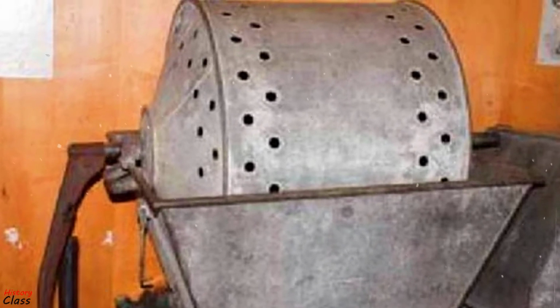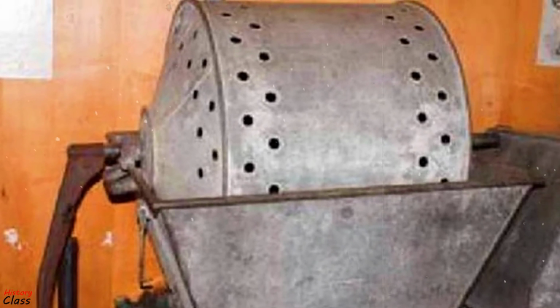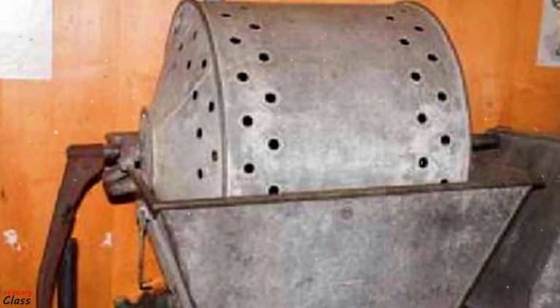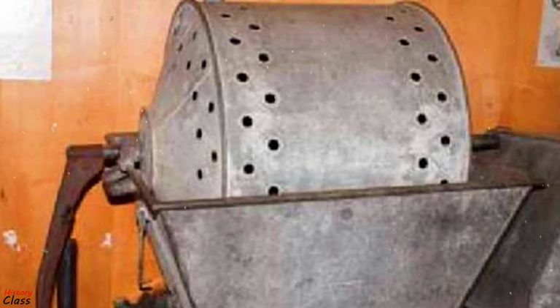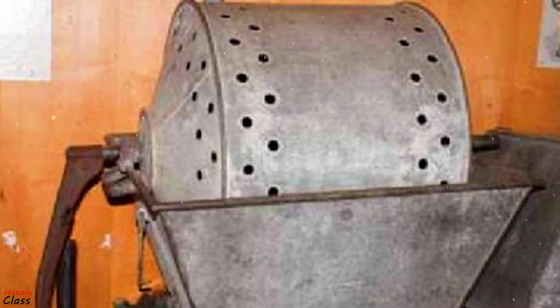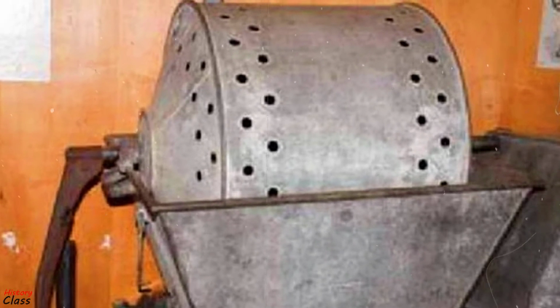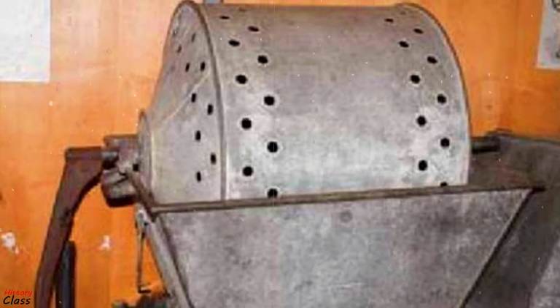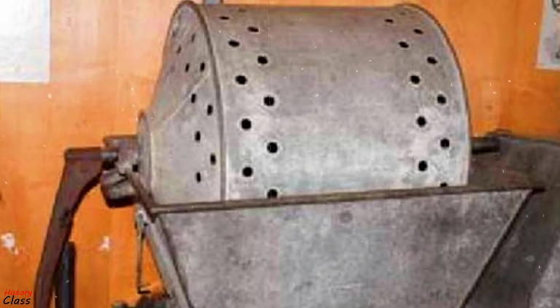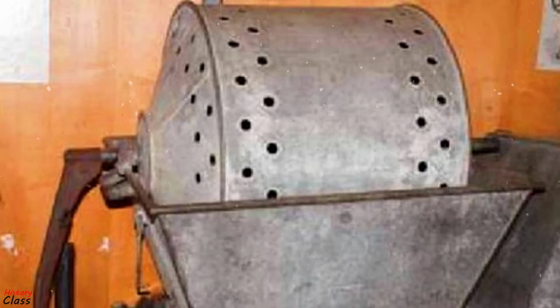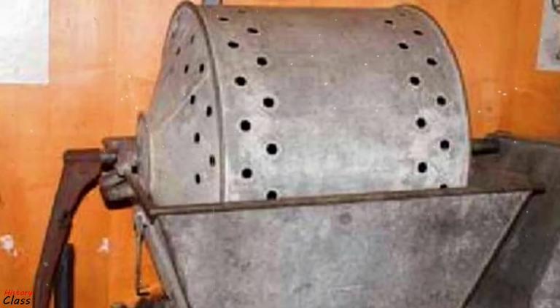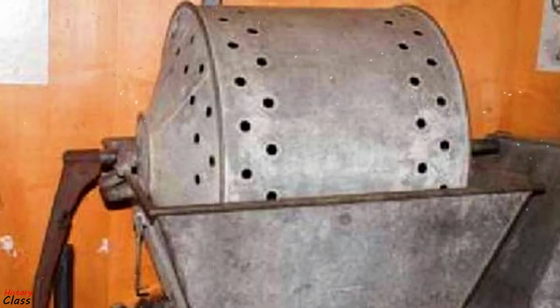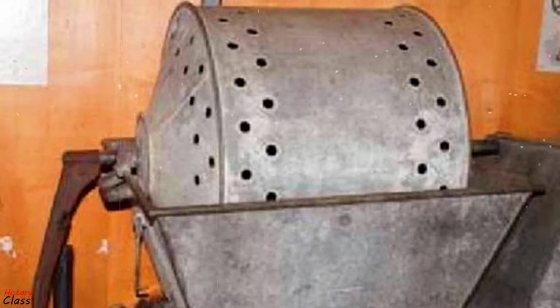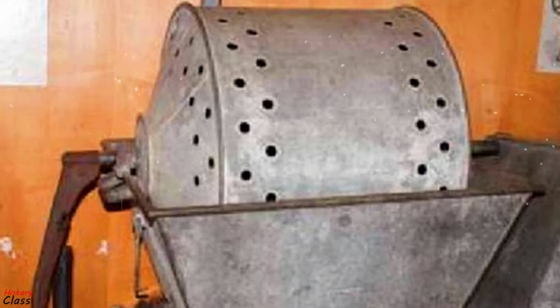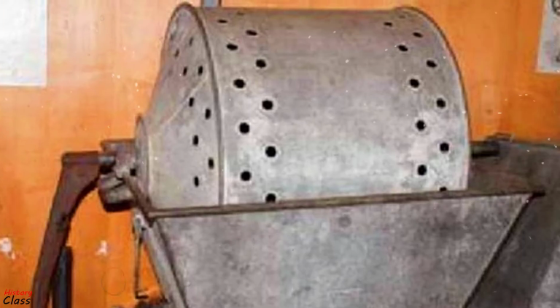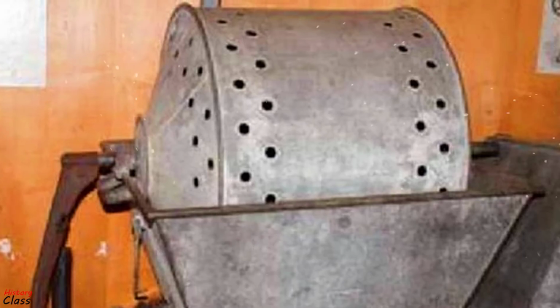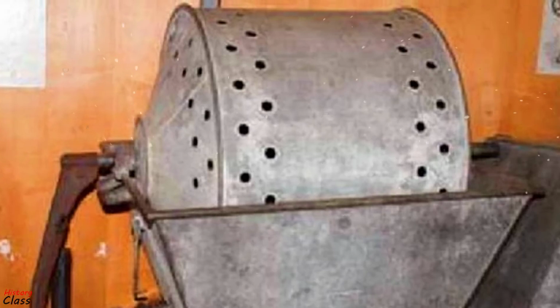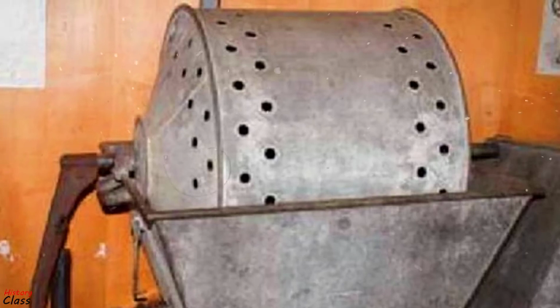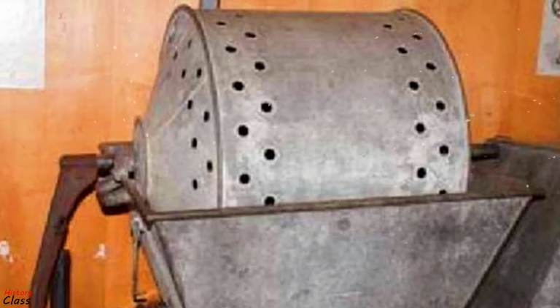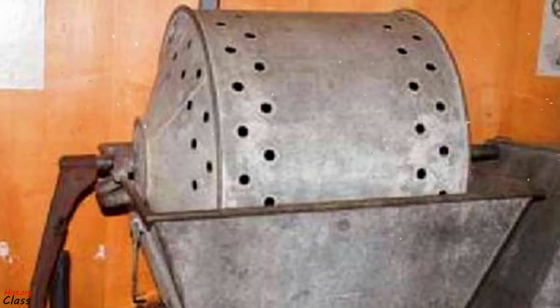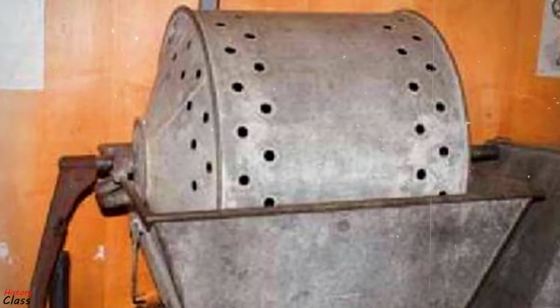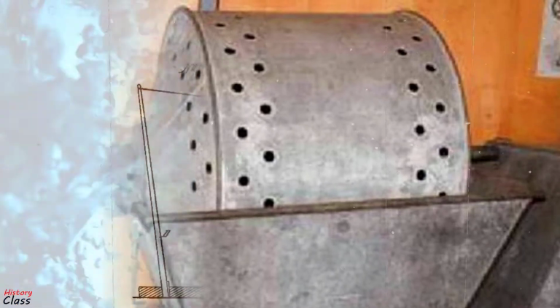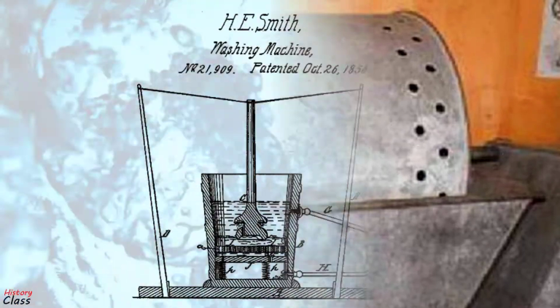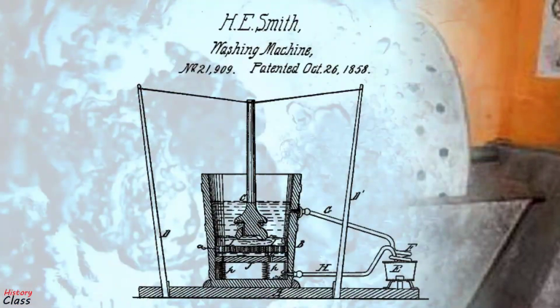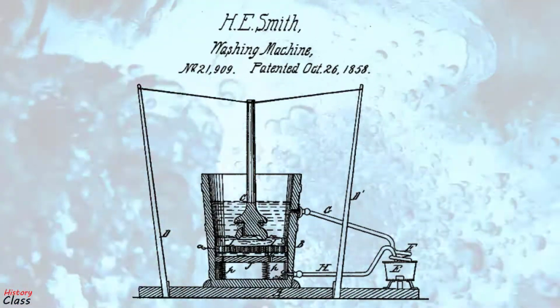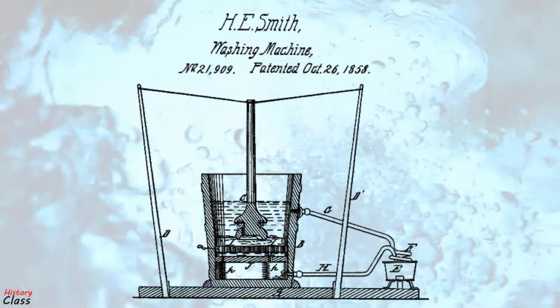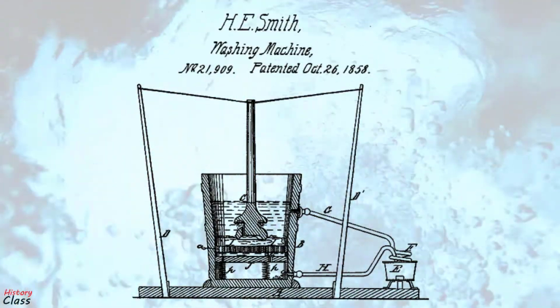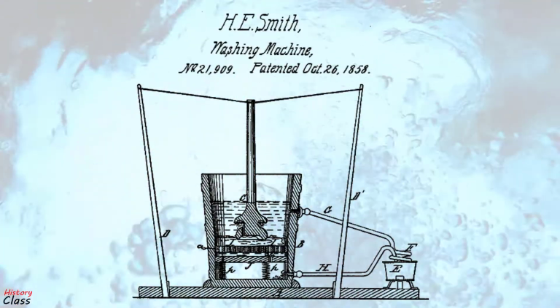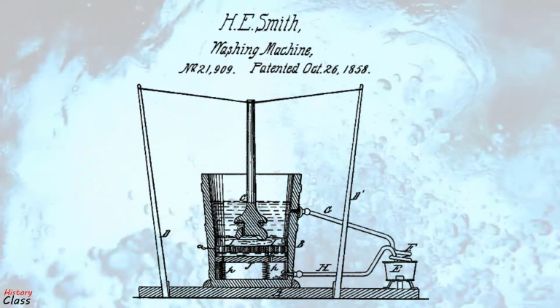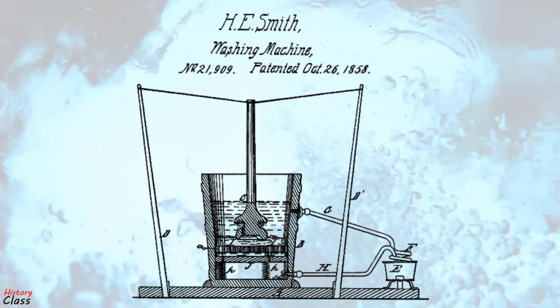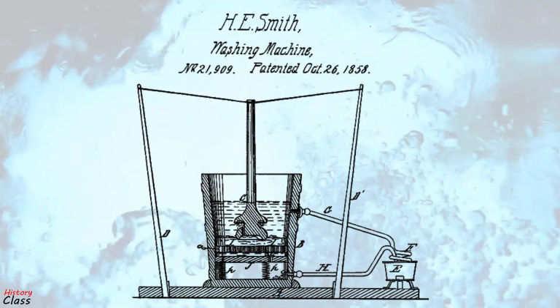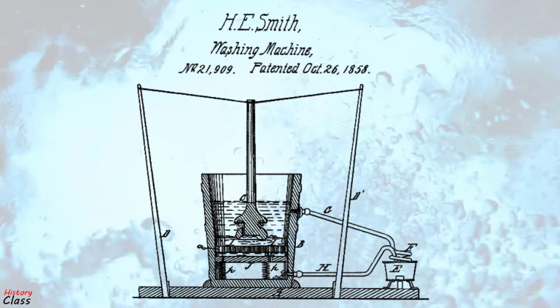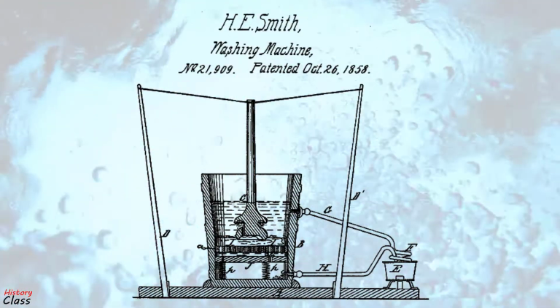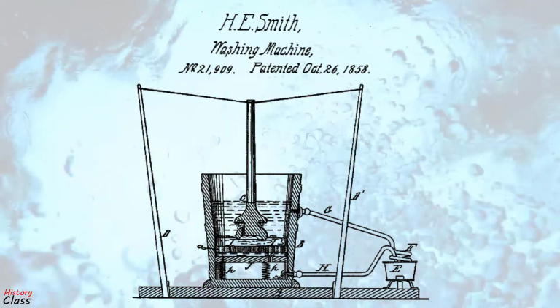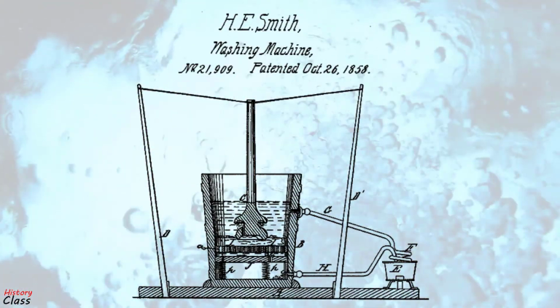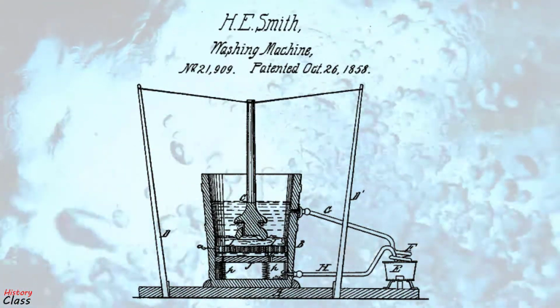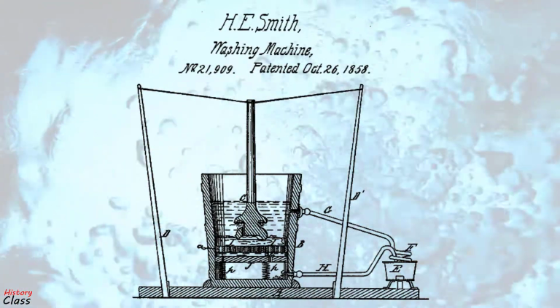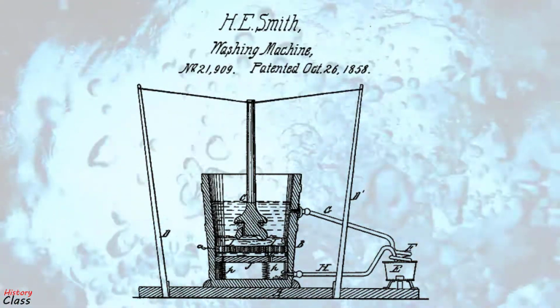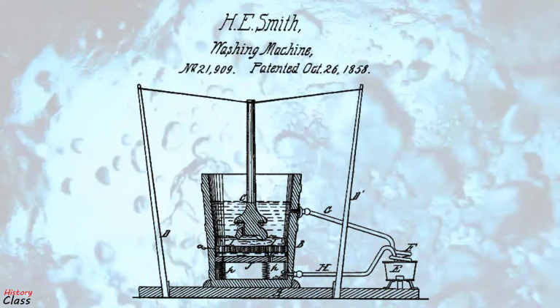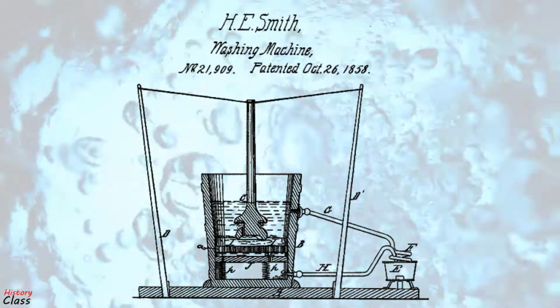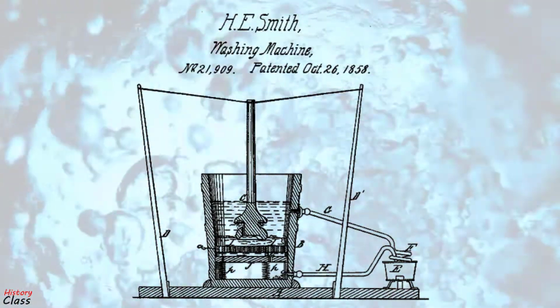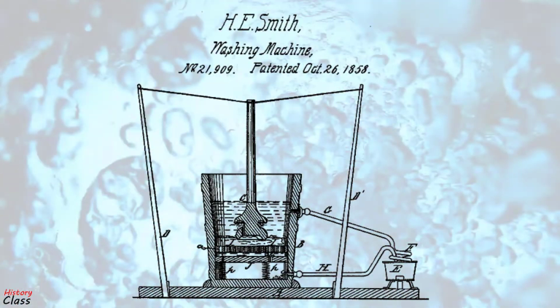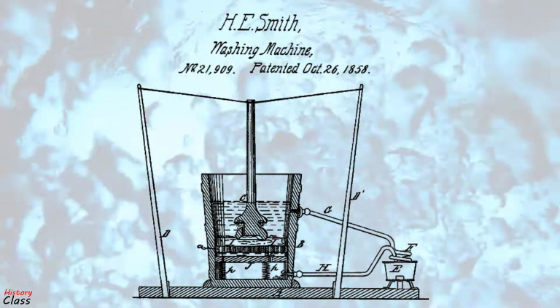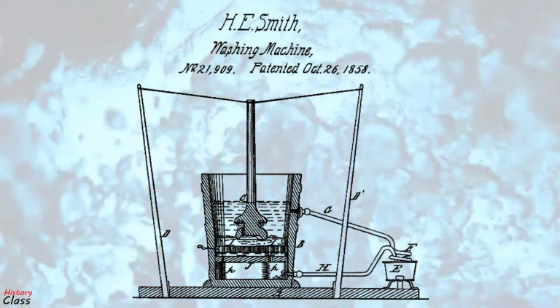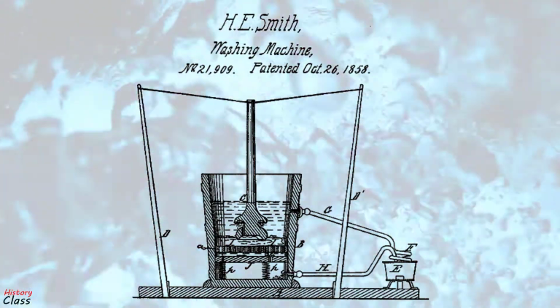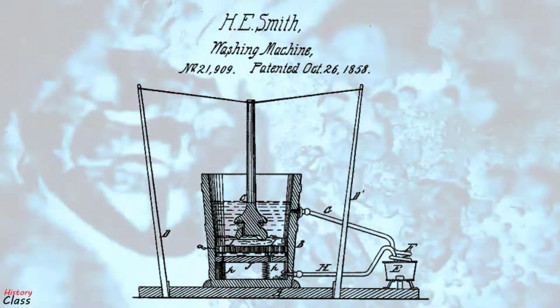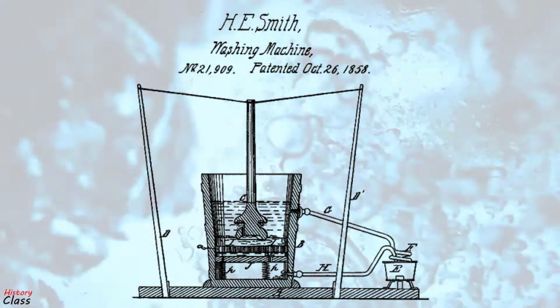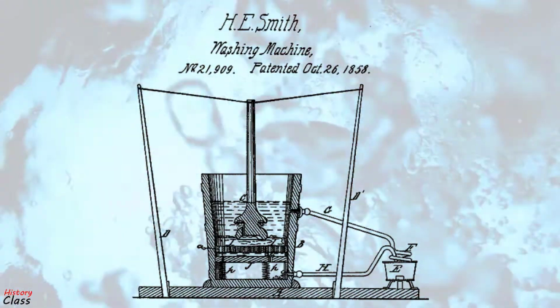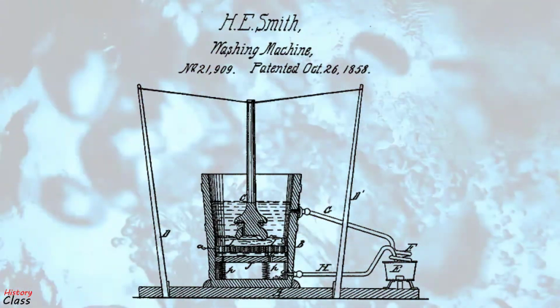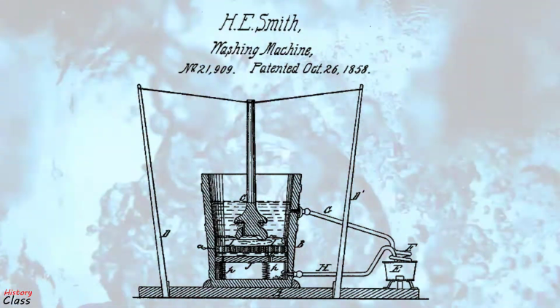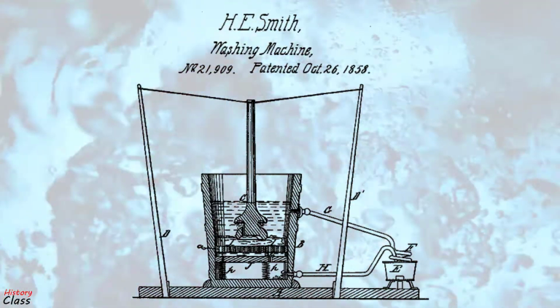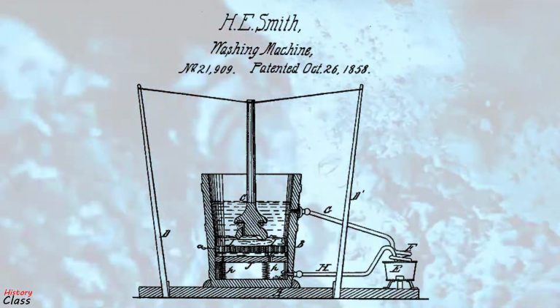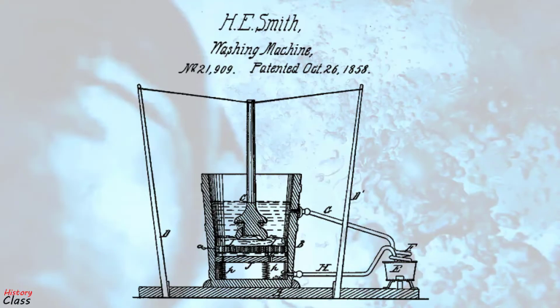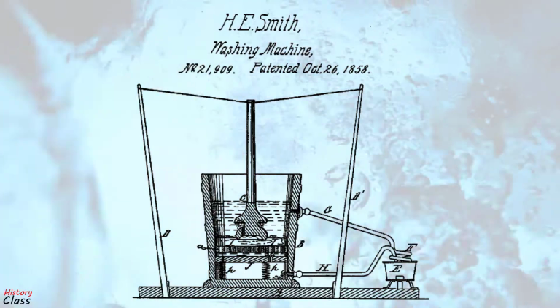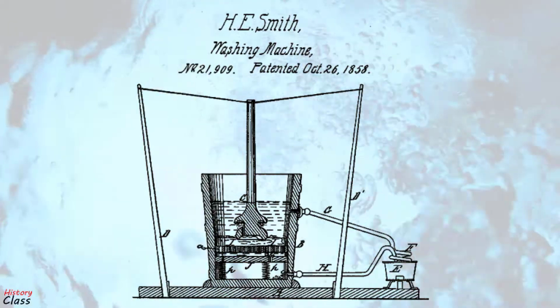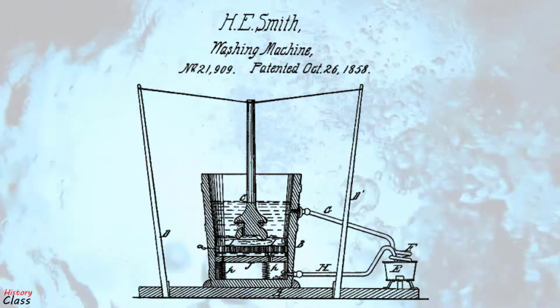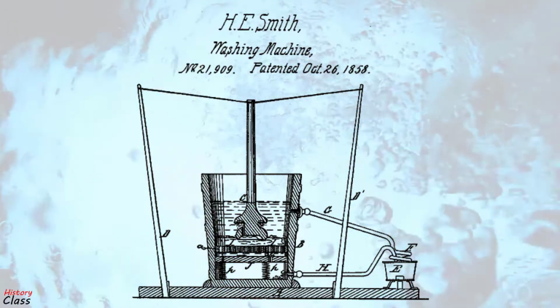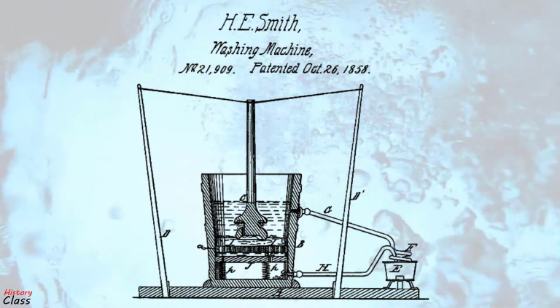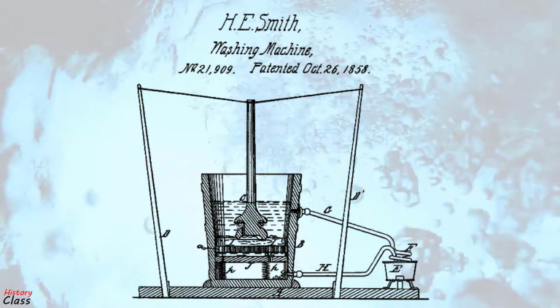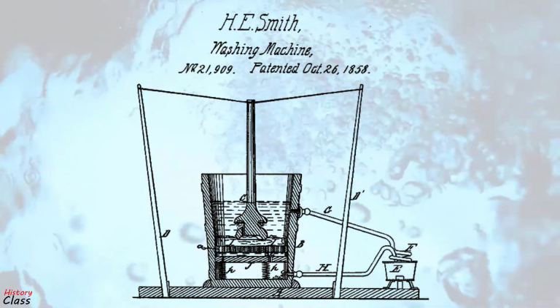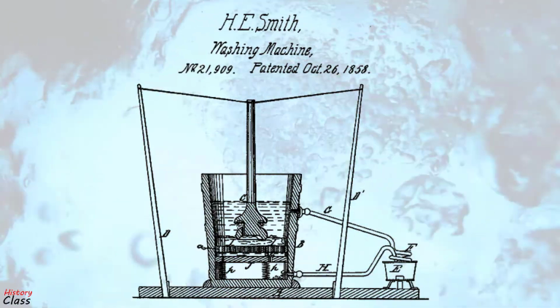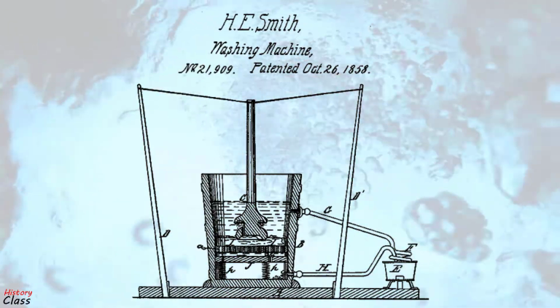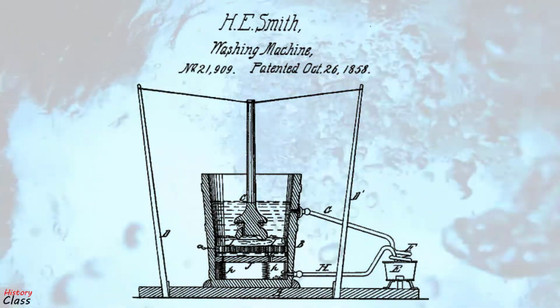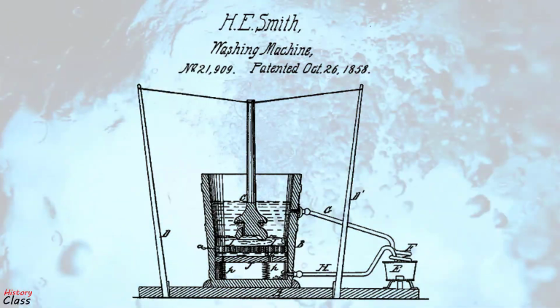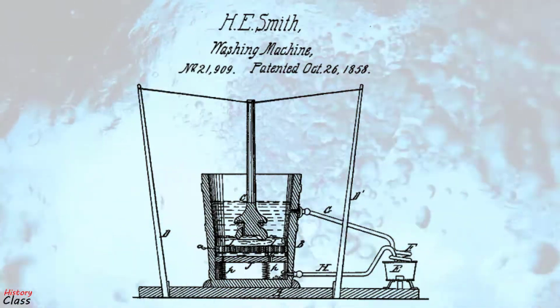However, it was still hand powered. In 1858, Hamilton Smith patented the first rotary washing machine.